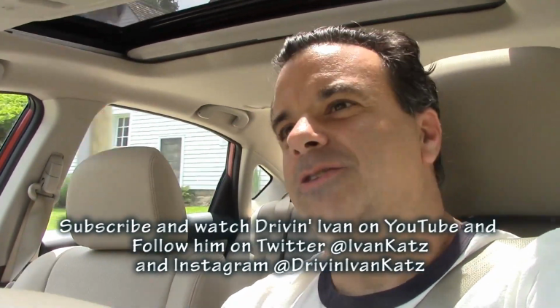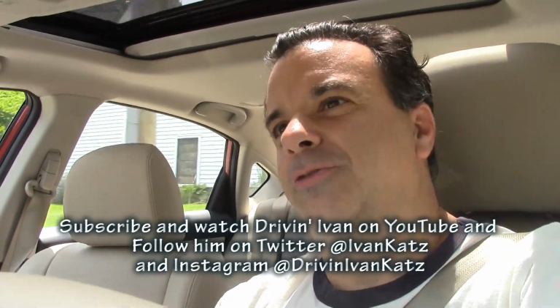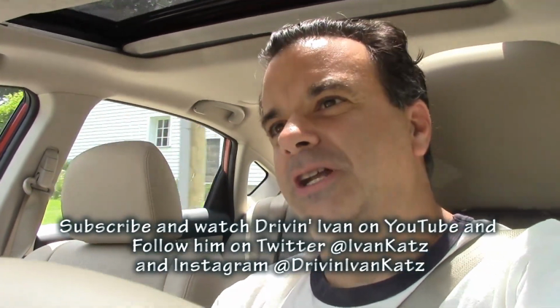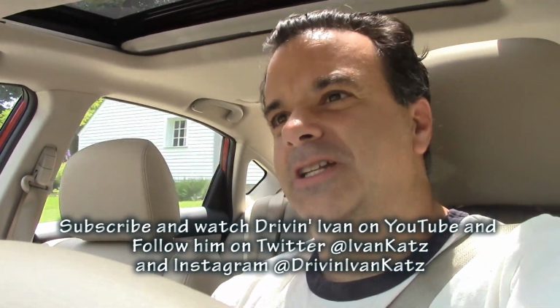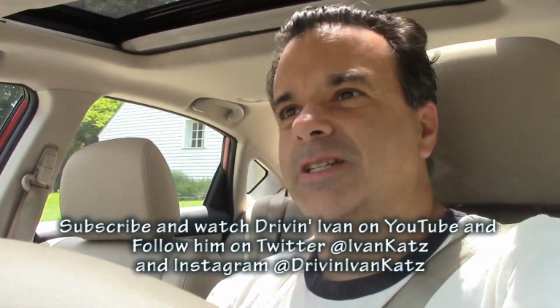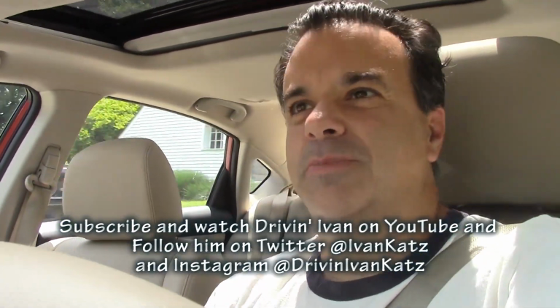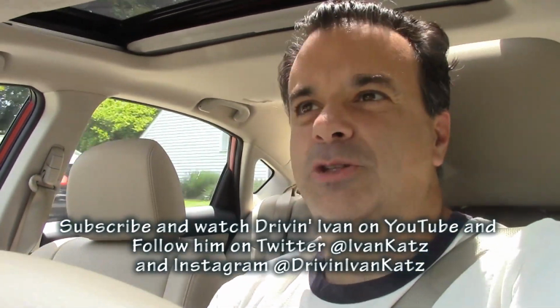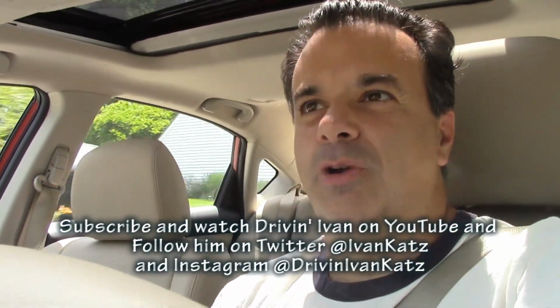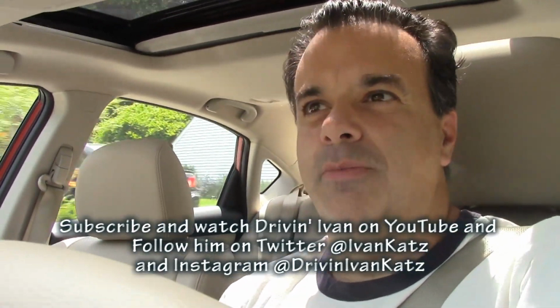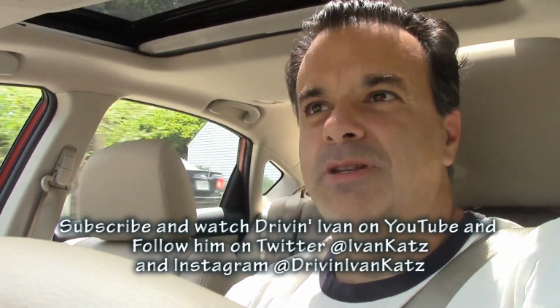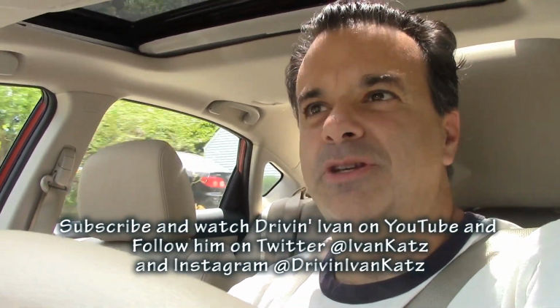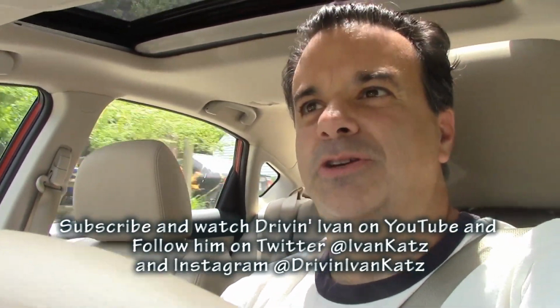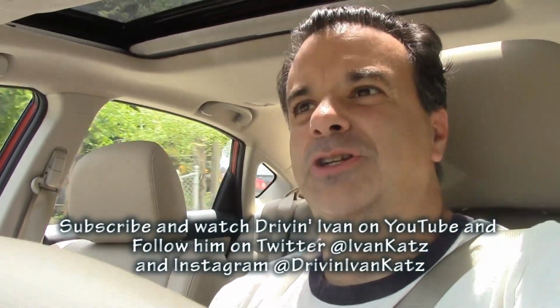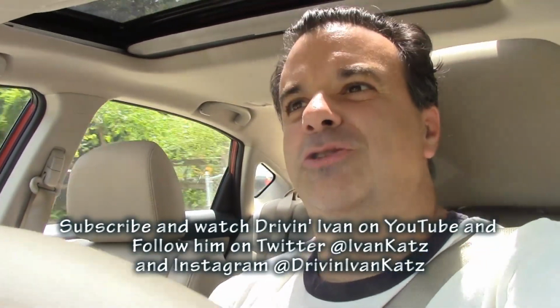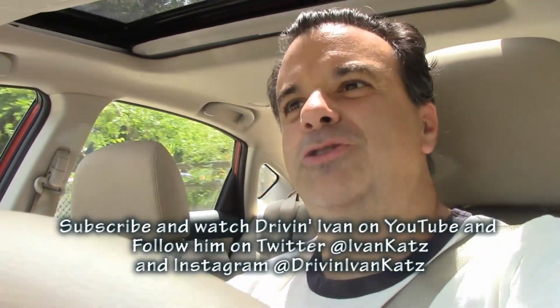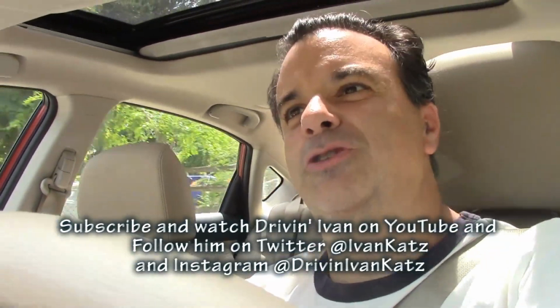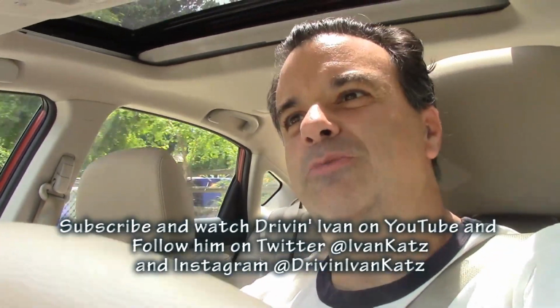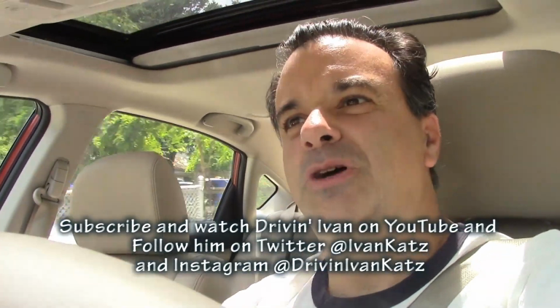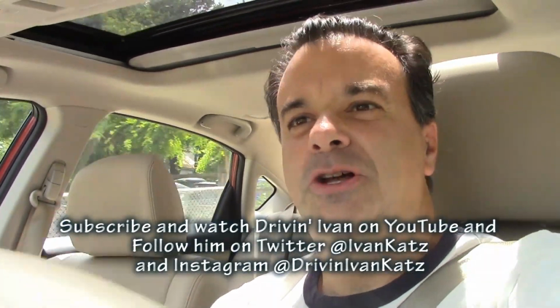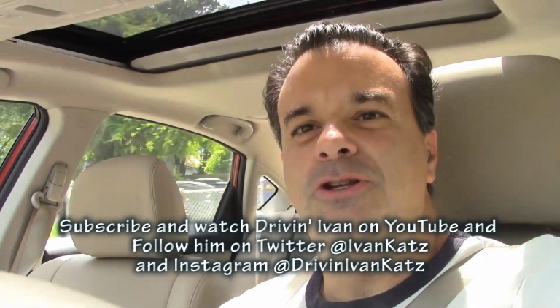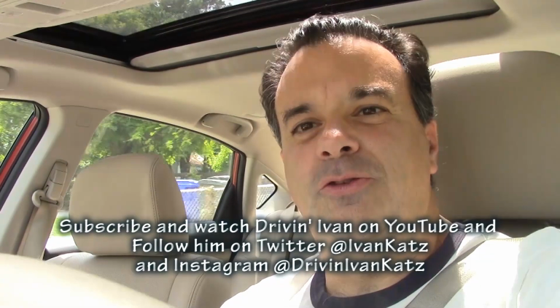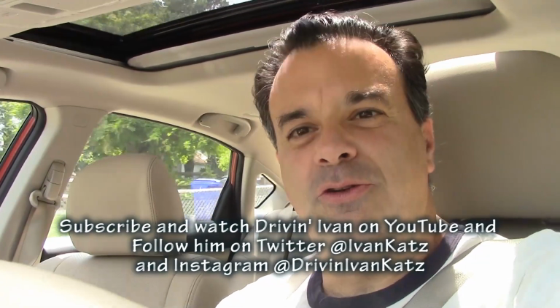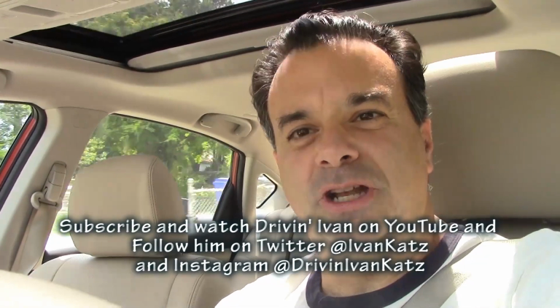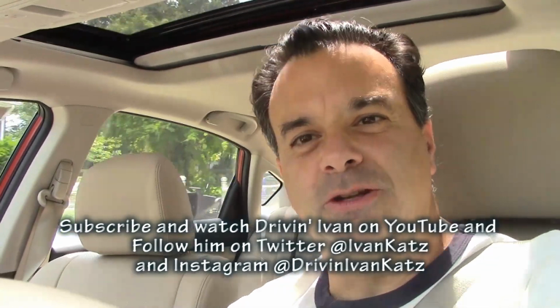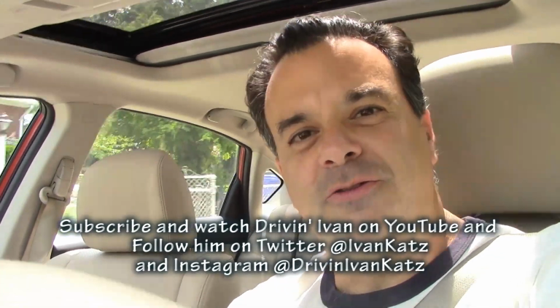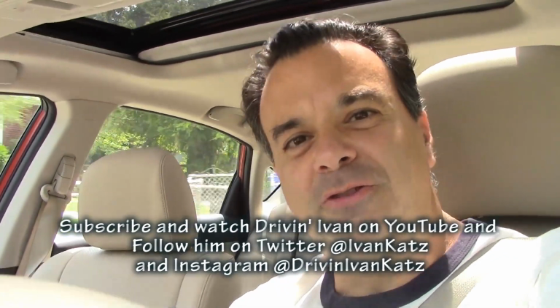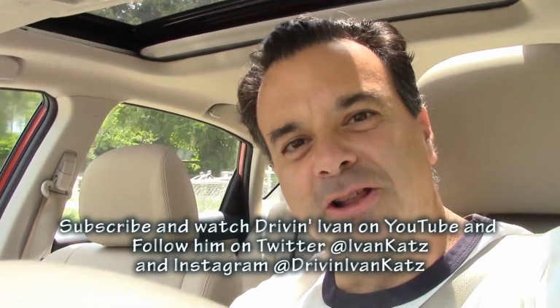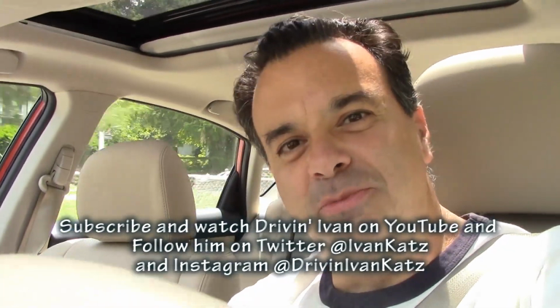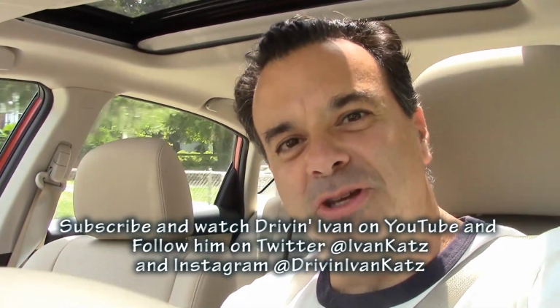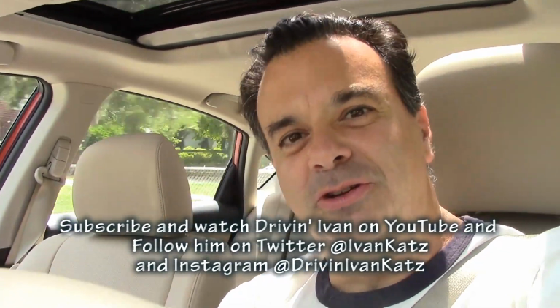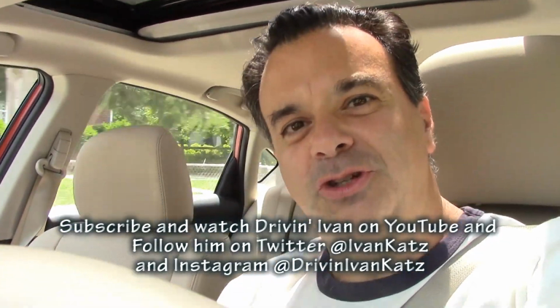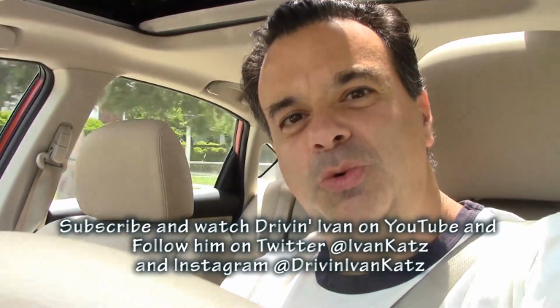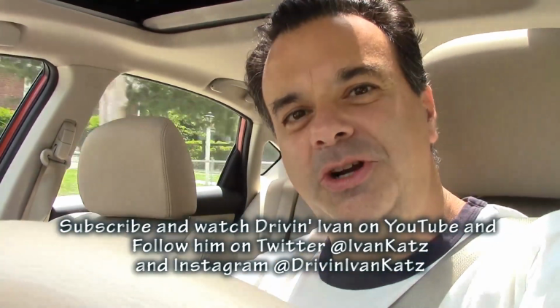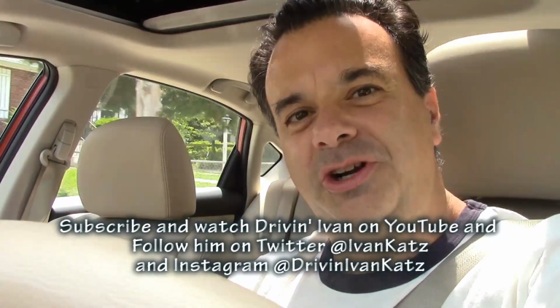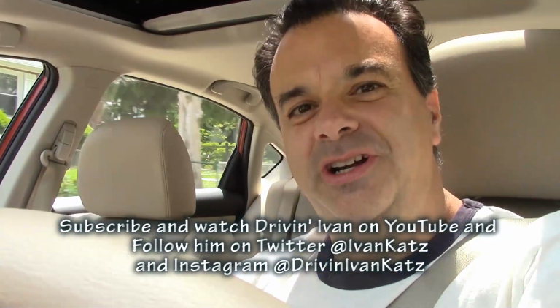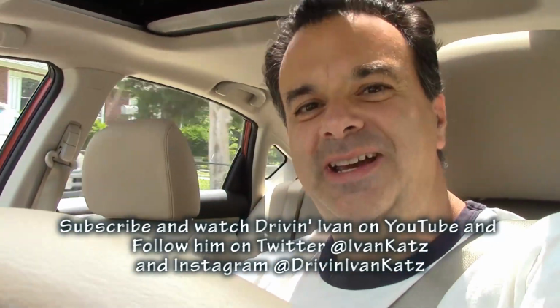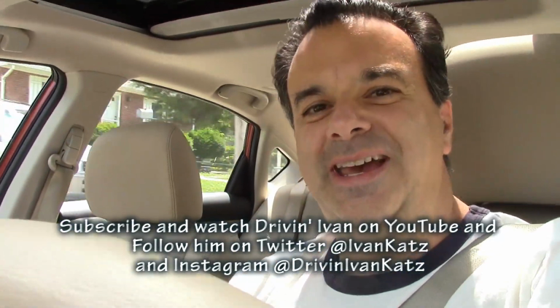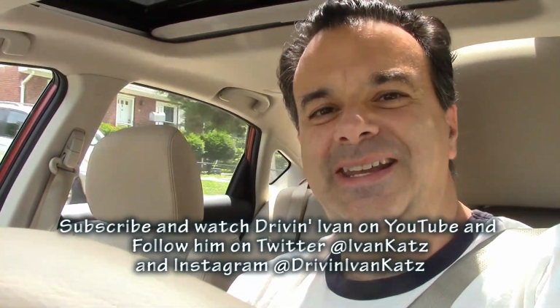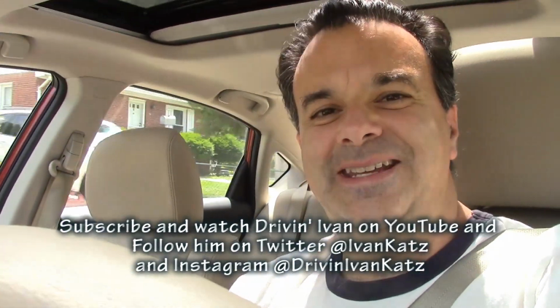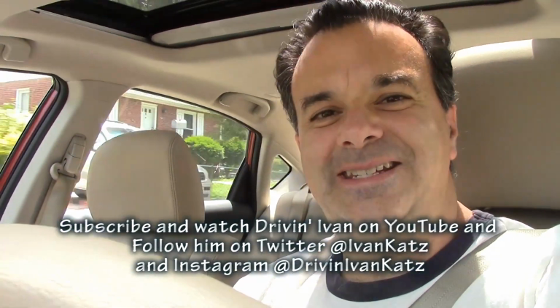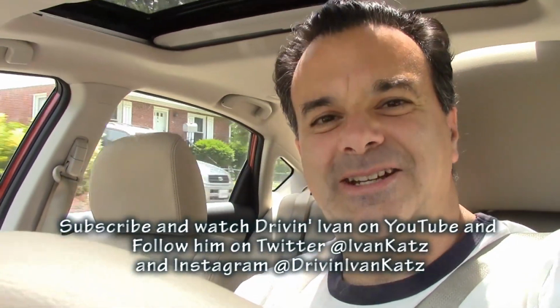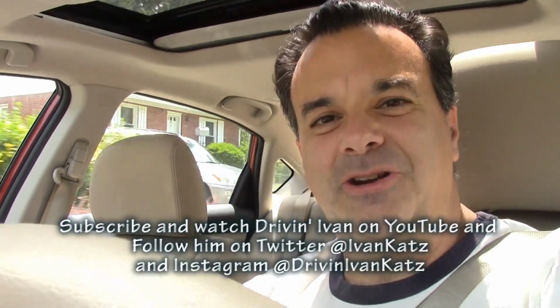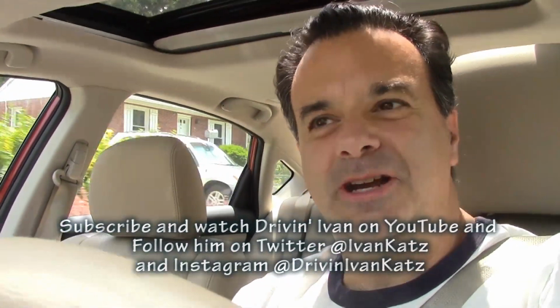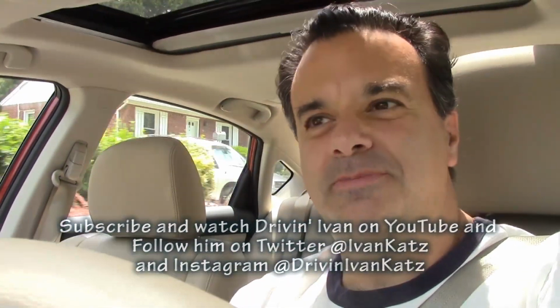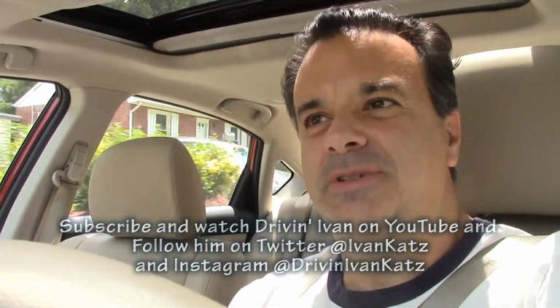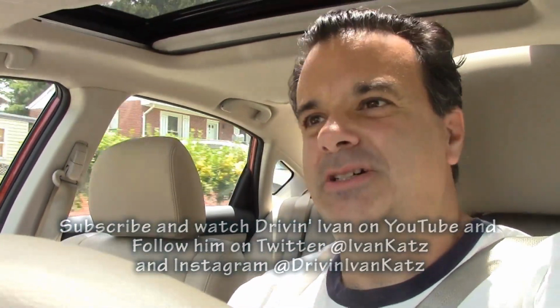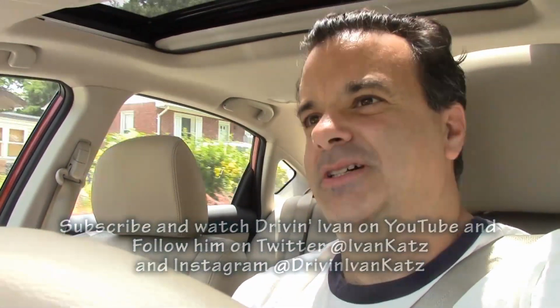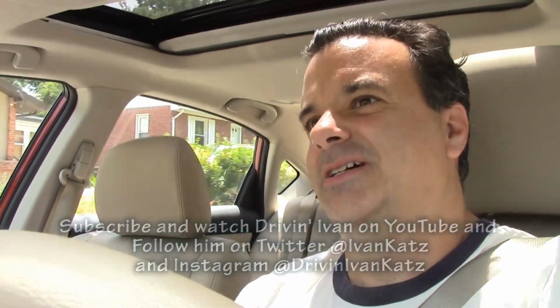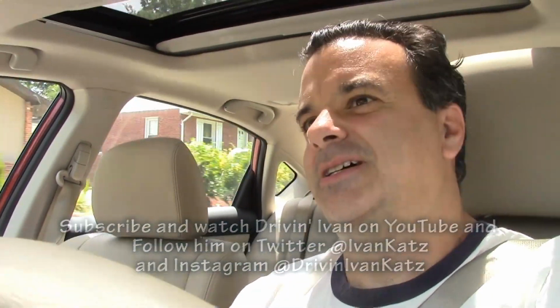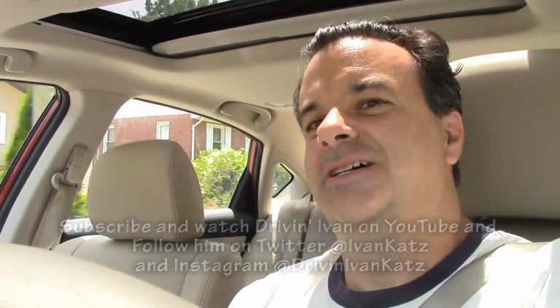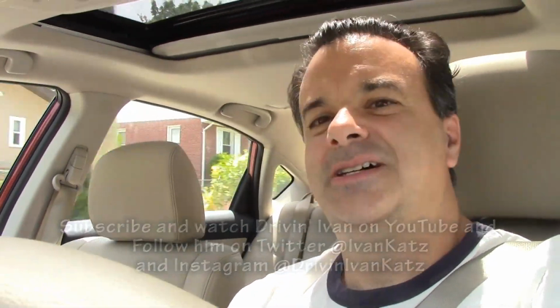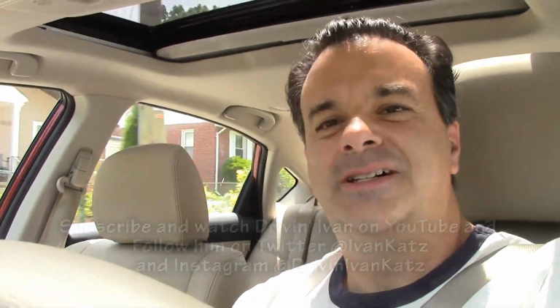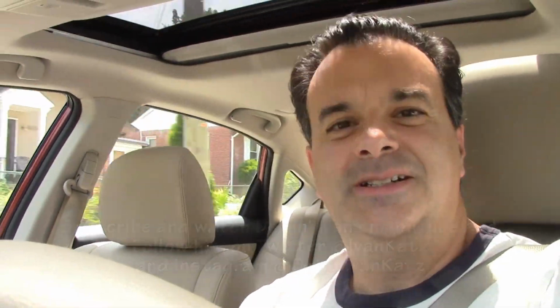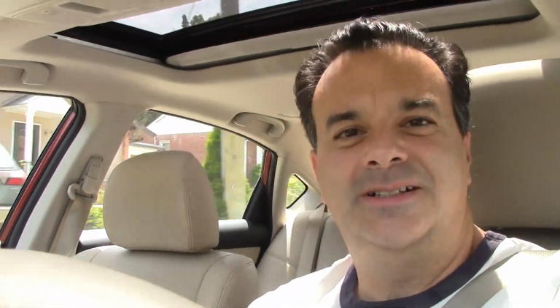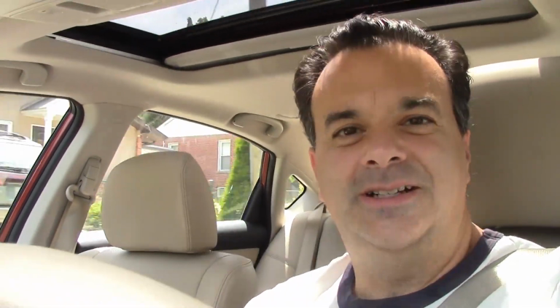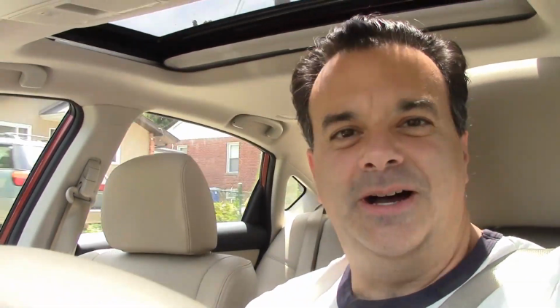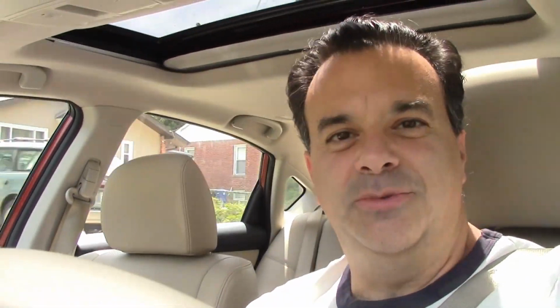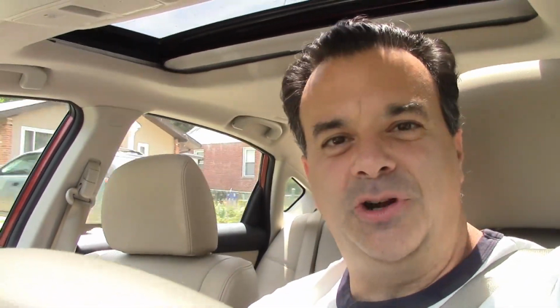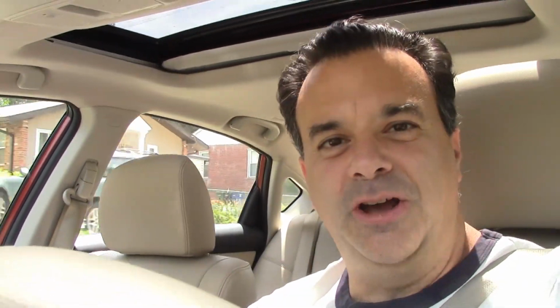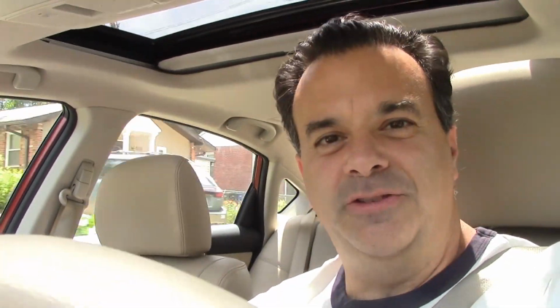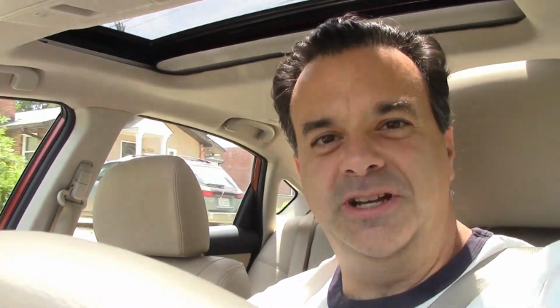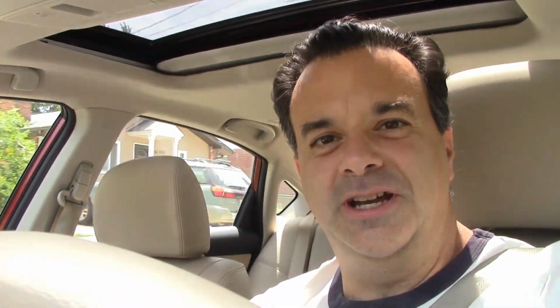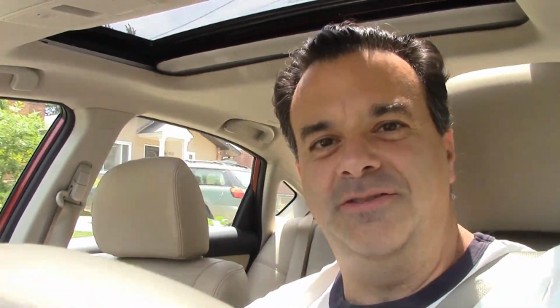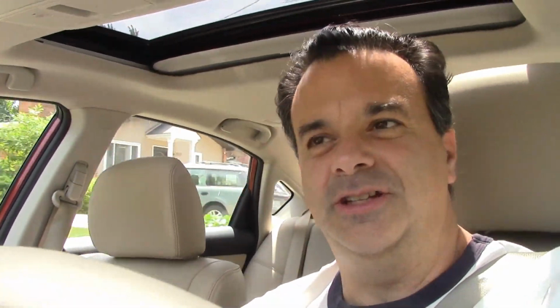Thanks for watching. Don't forget to subscribe to me on YouTube and follow me on Twitter and Instagram. I'm Driving Ivan.